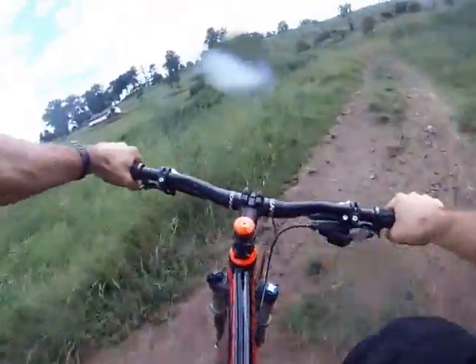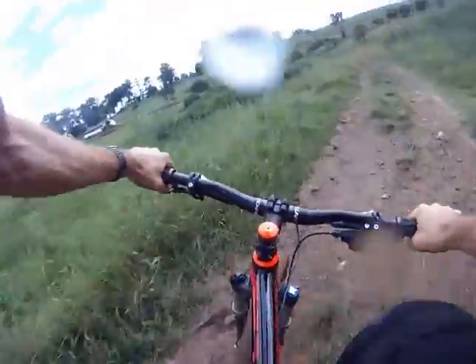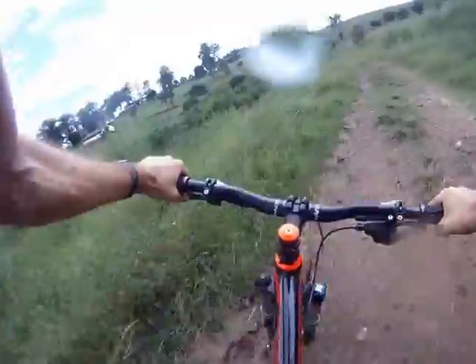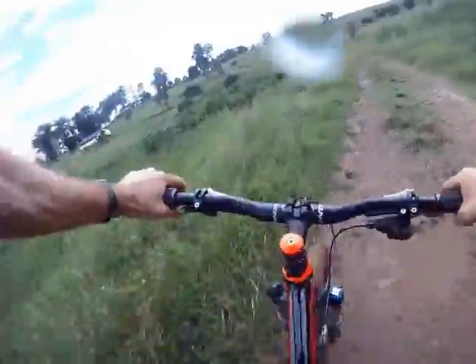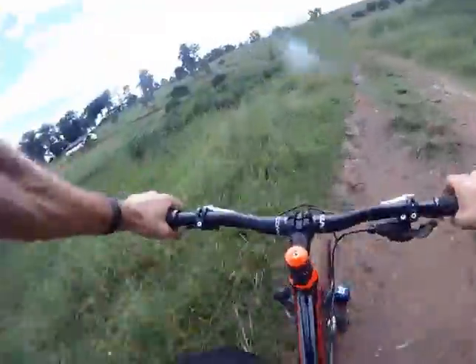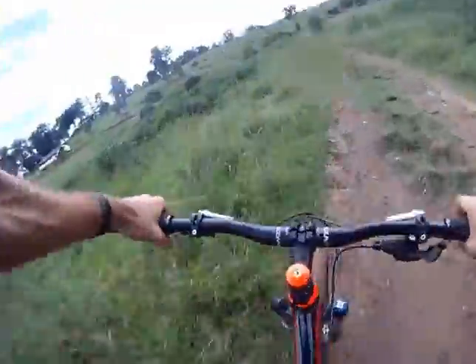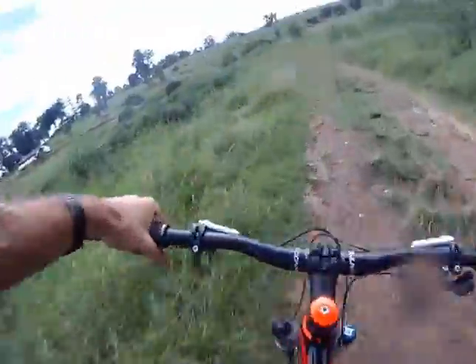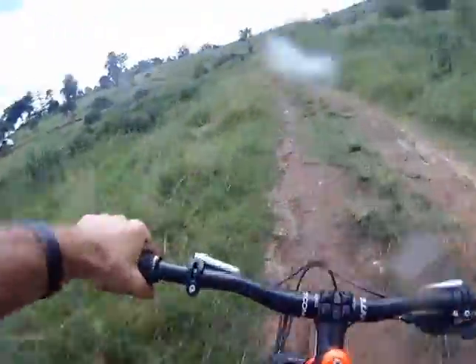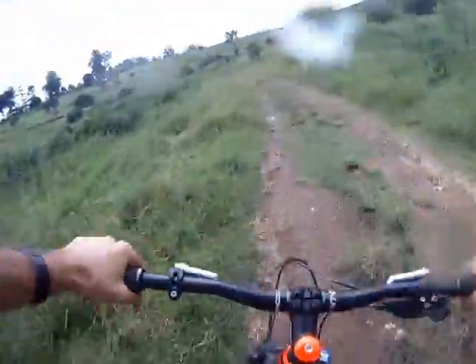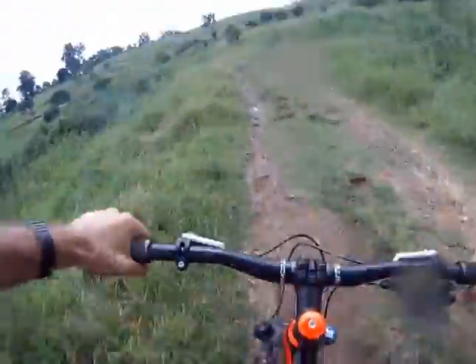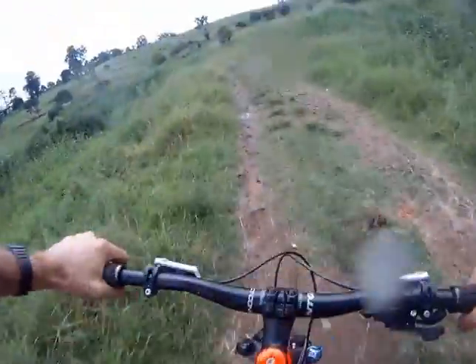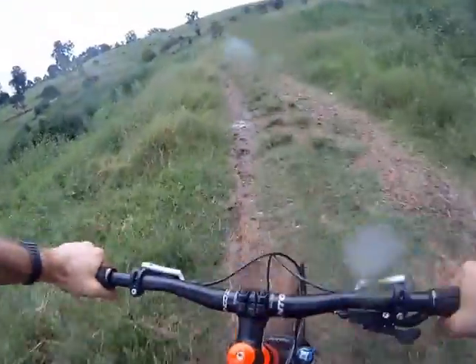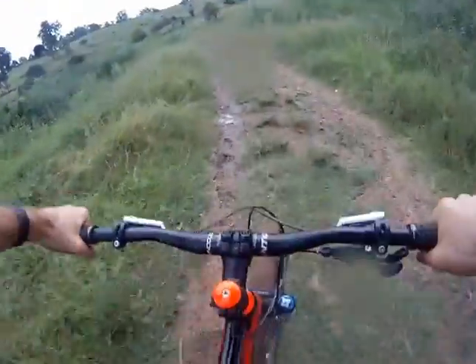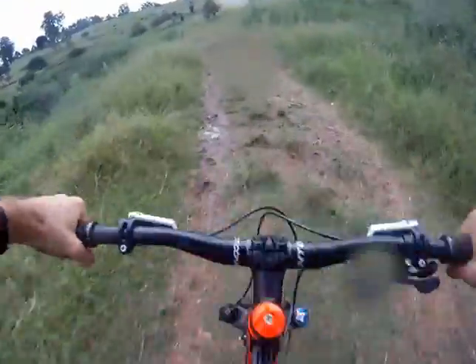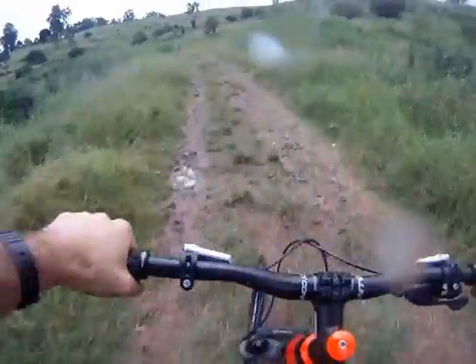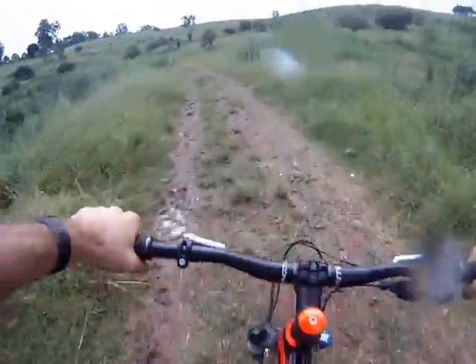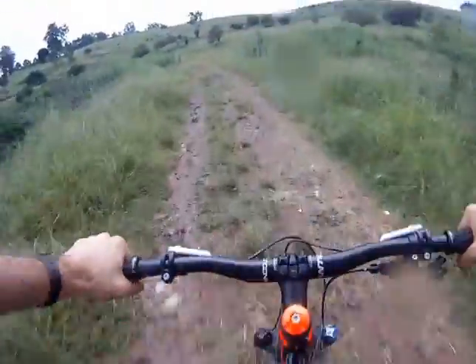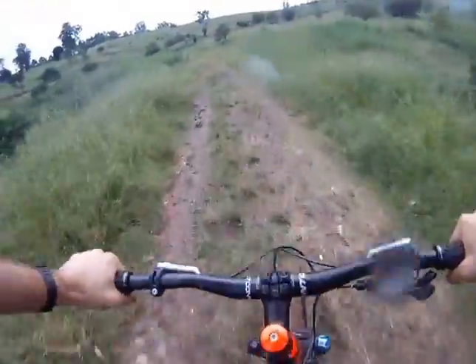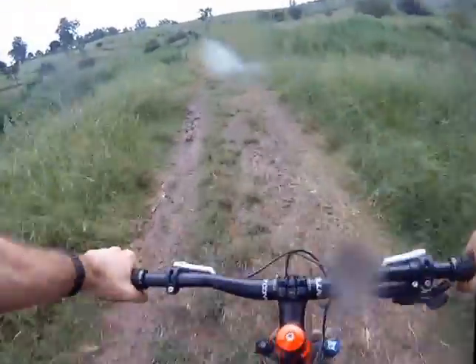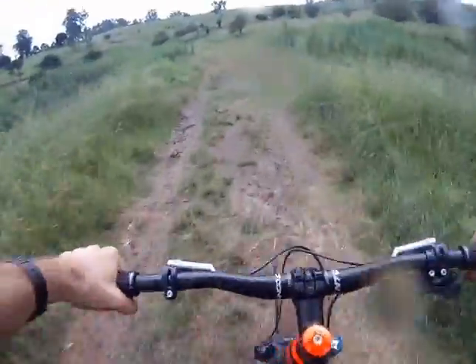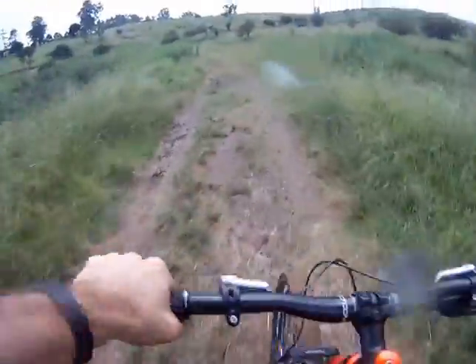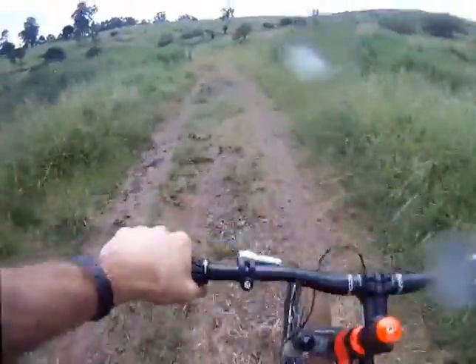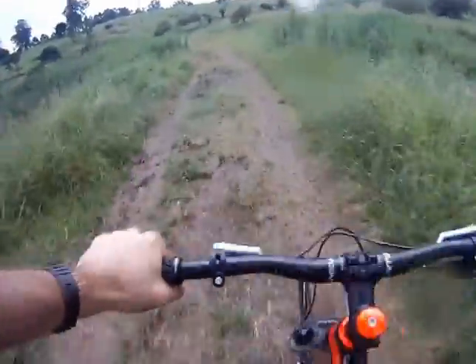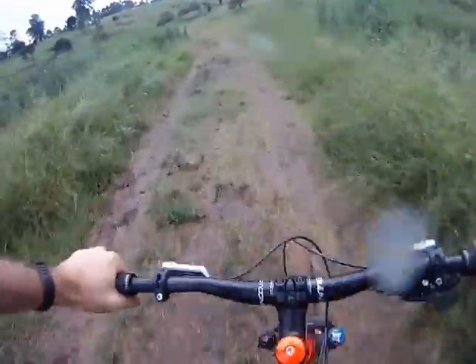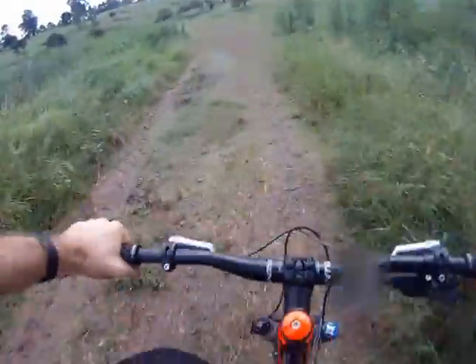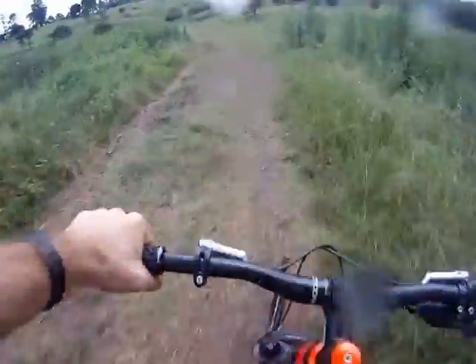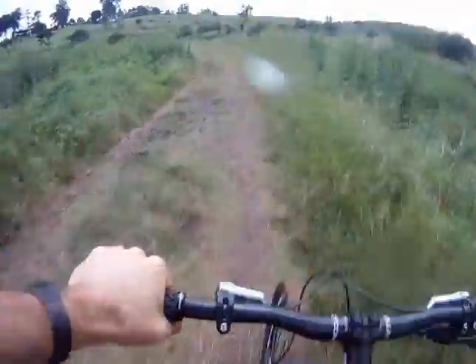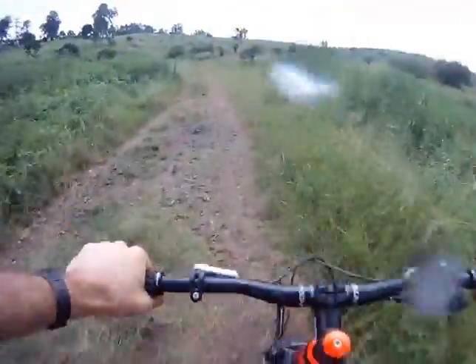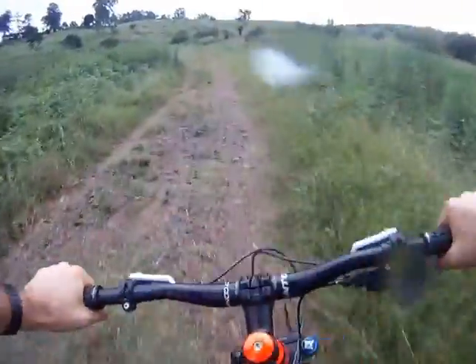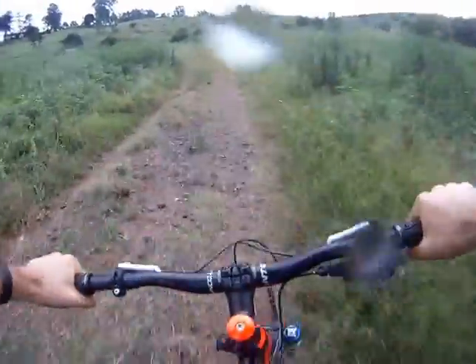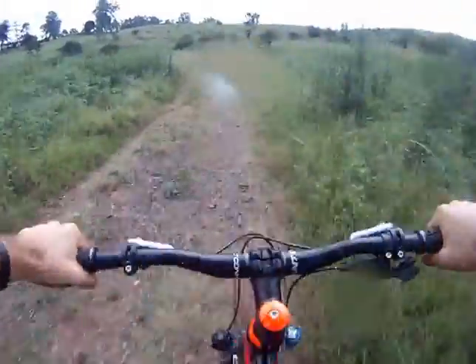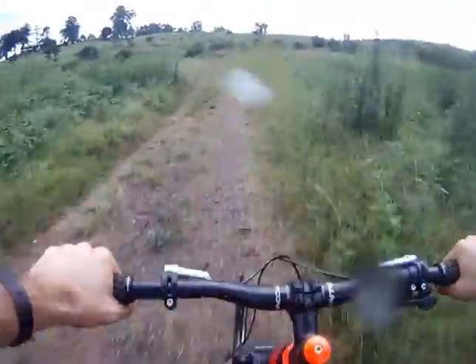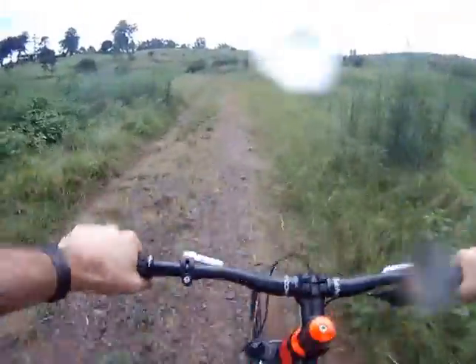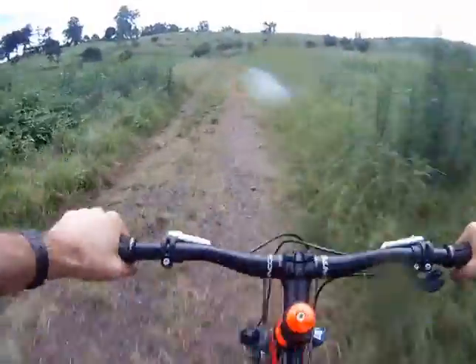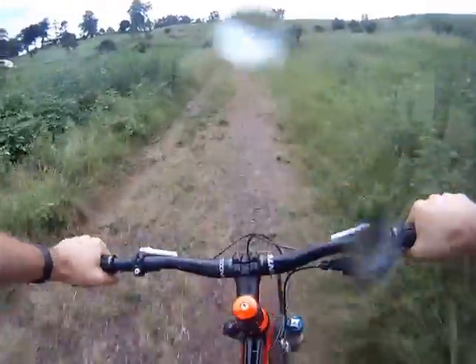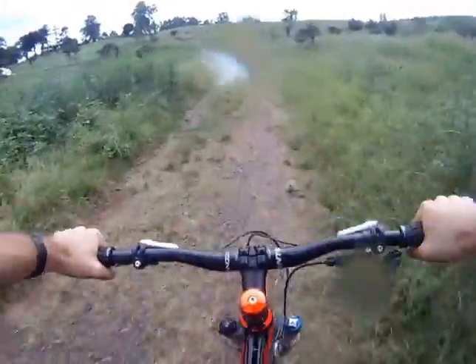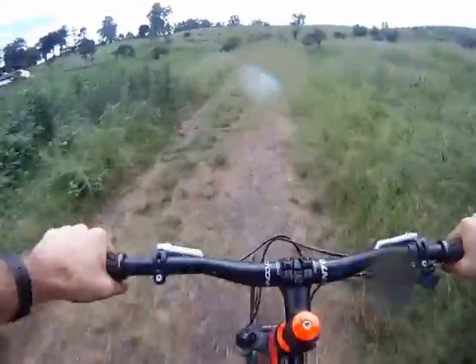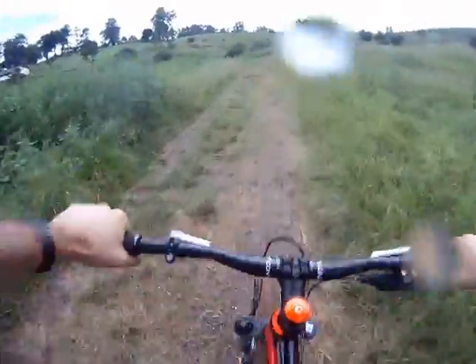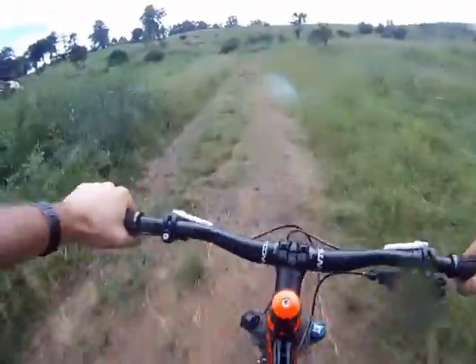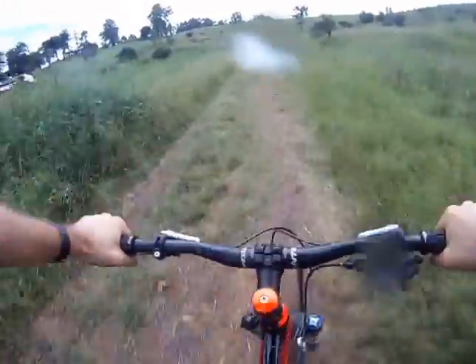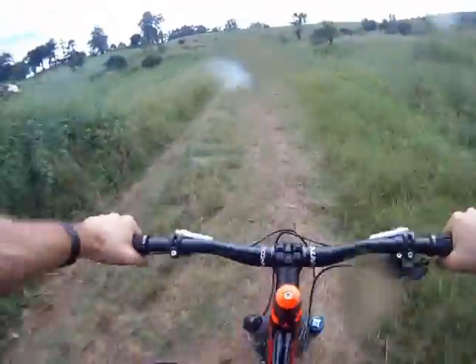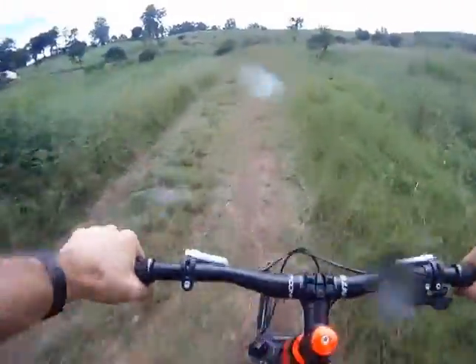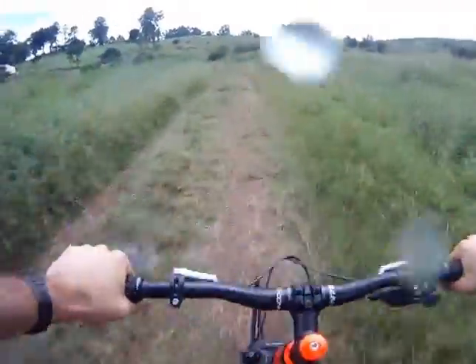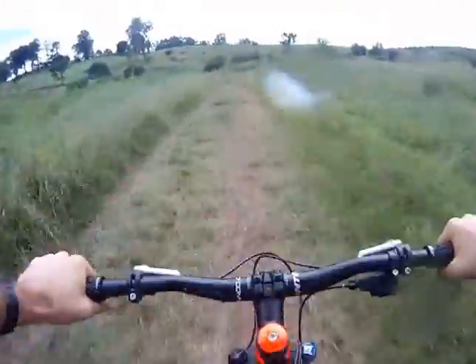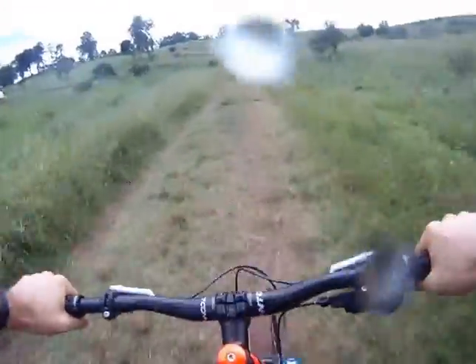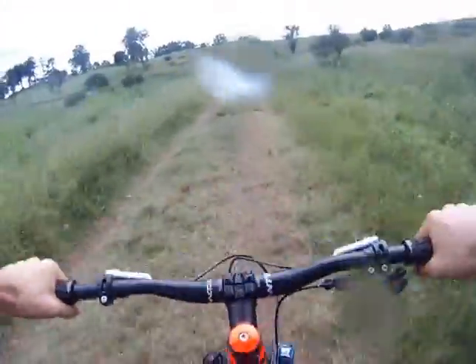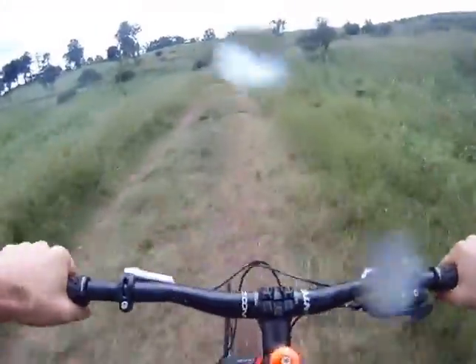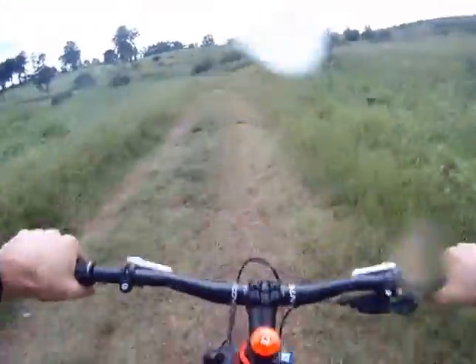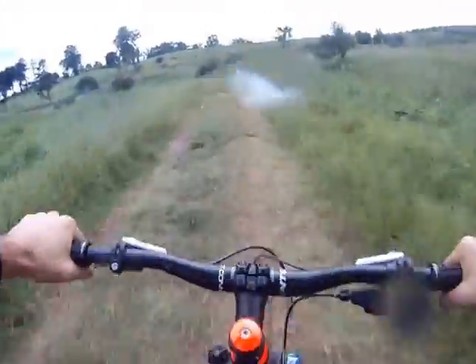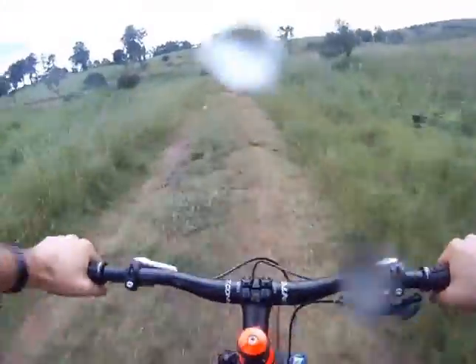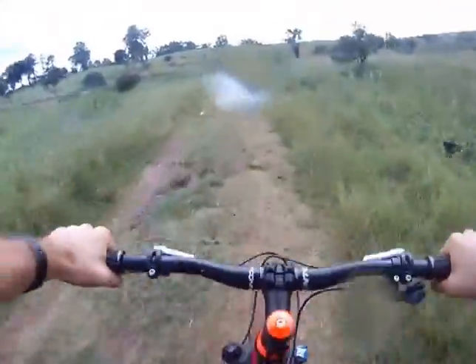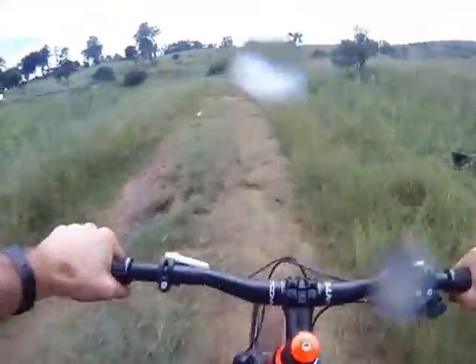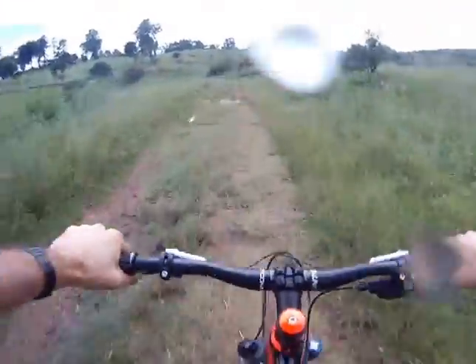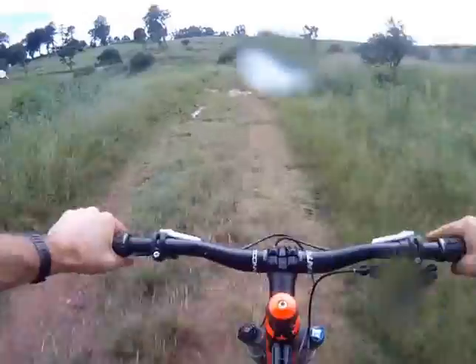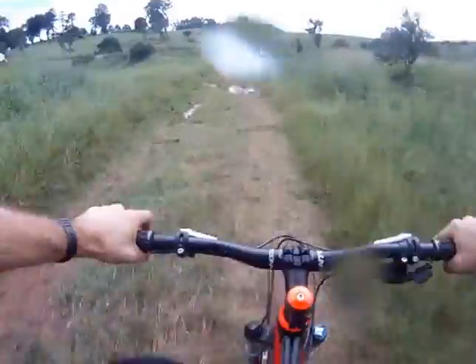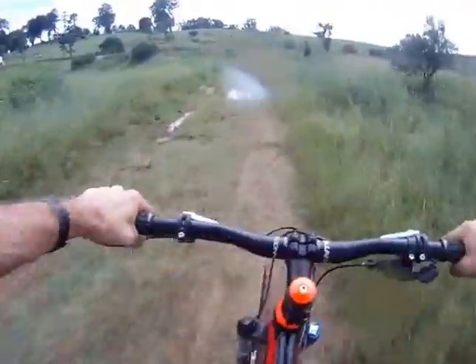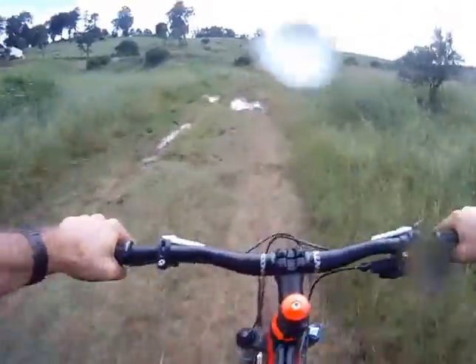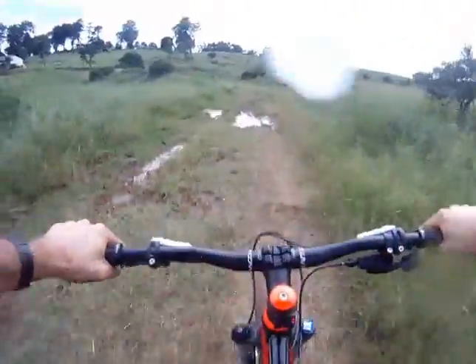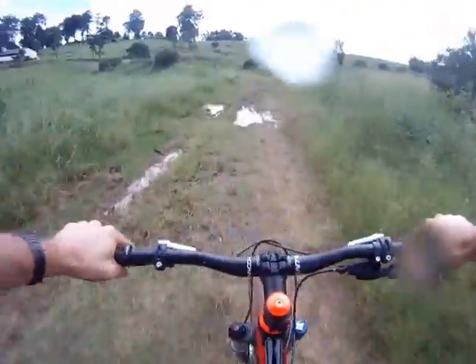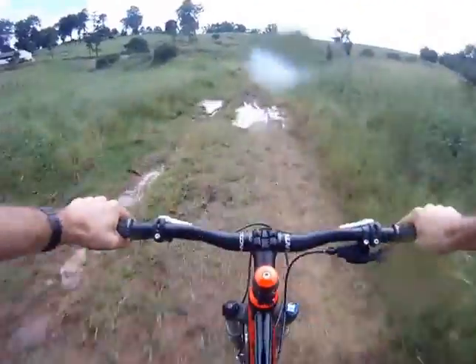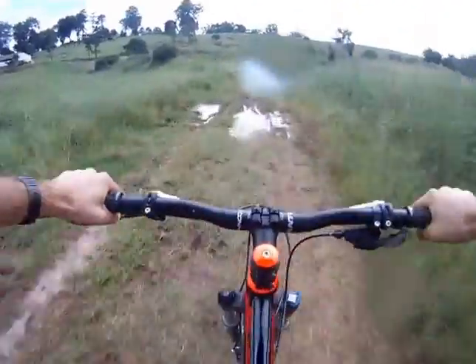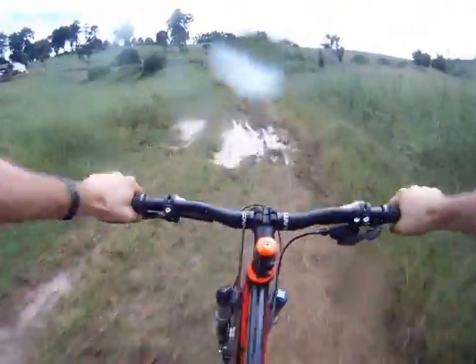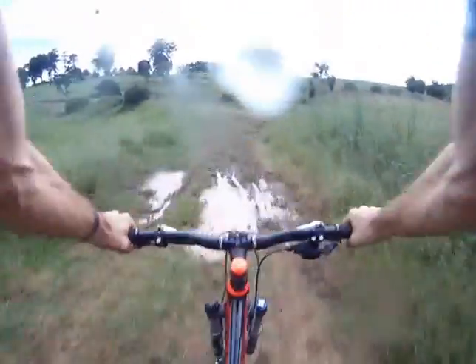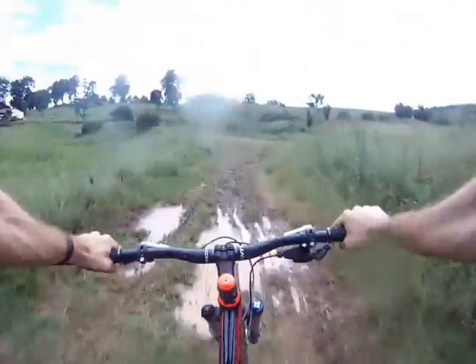Hard right turn, on the gas, pedal all the way to the finish line — which will be right here in this puddle.